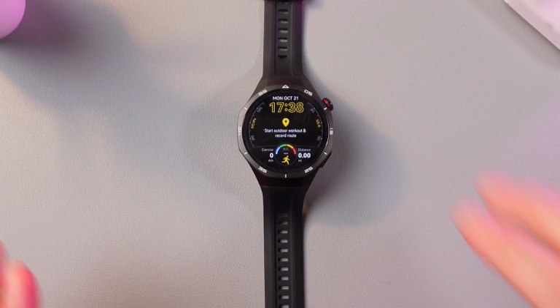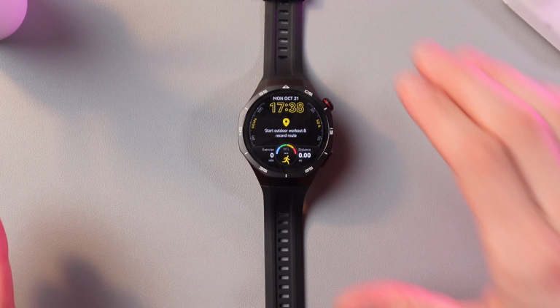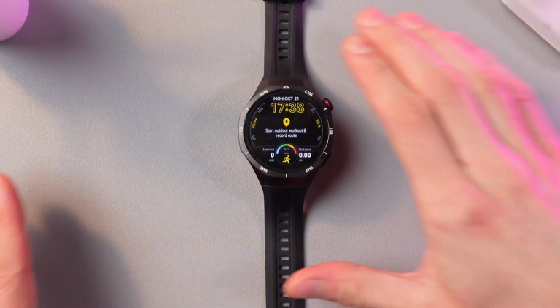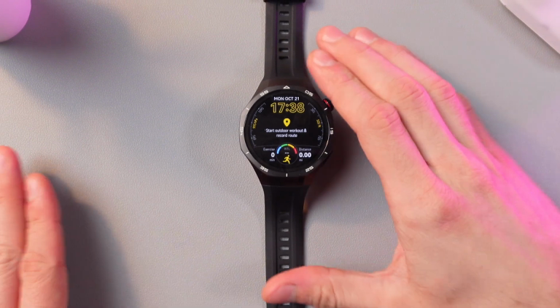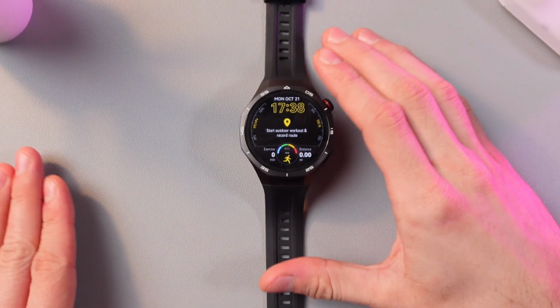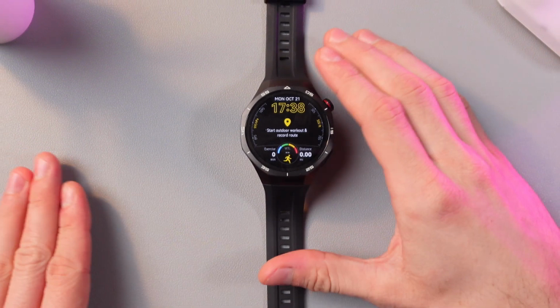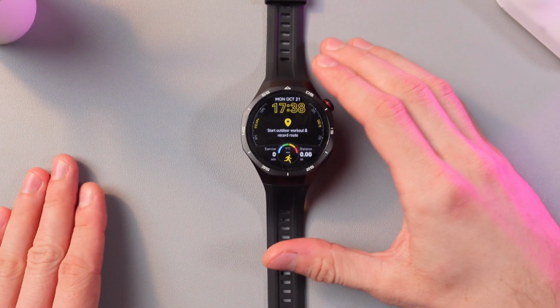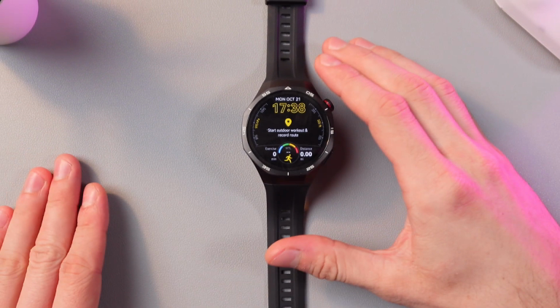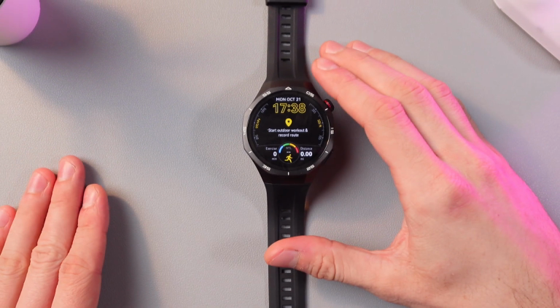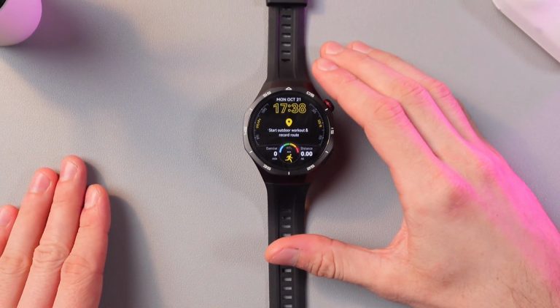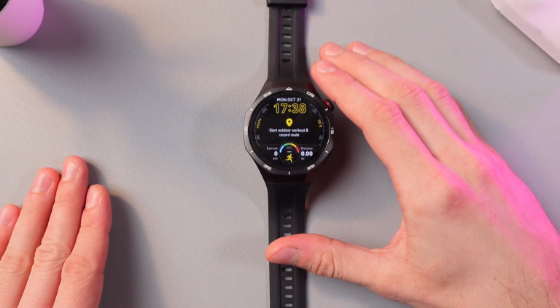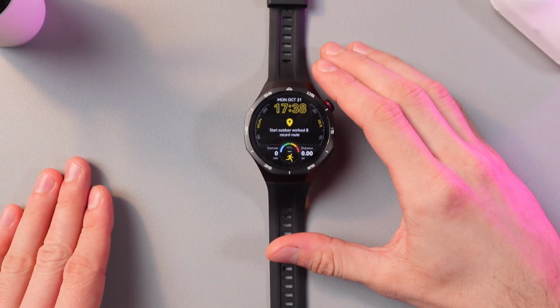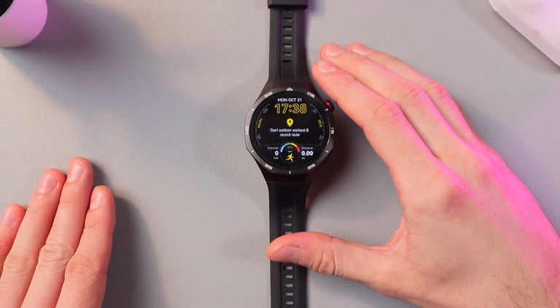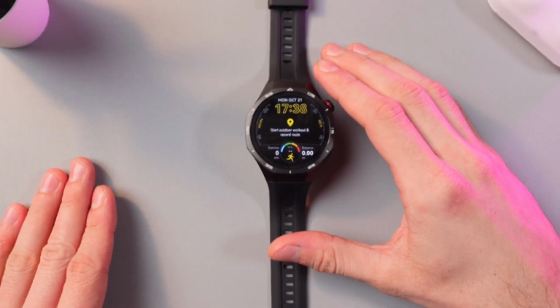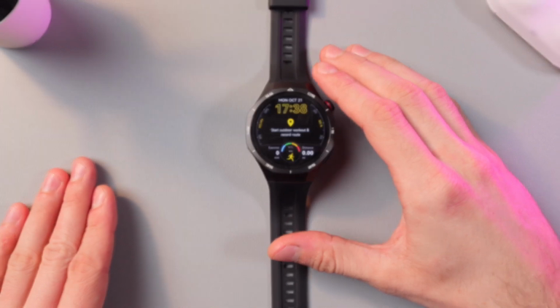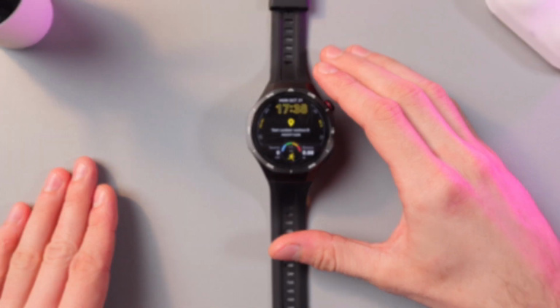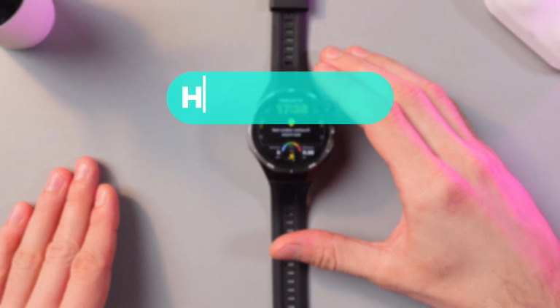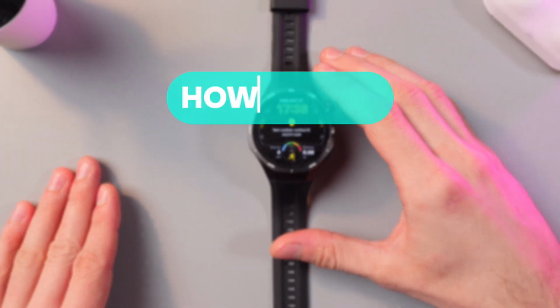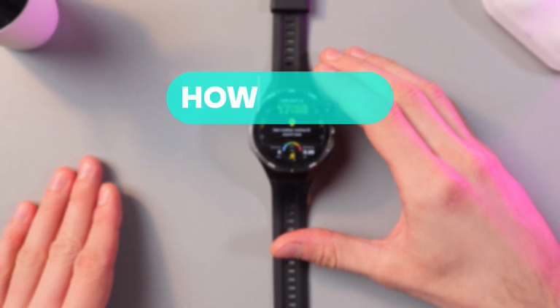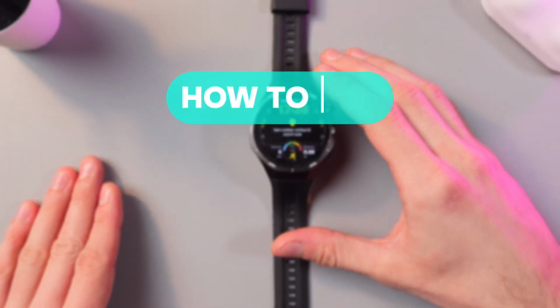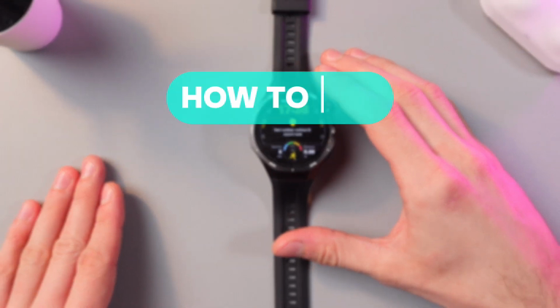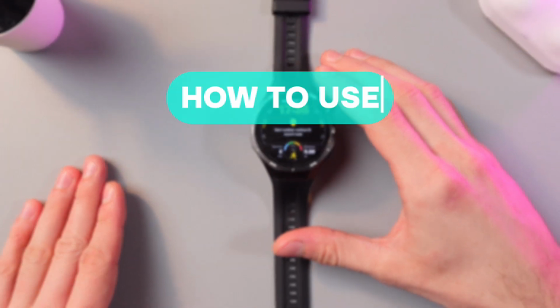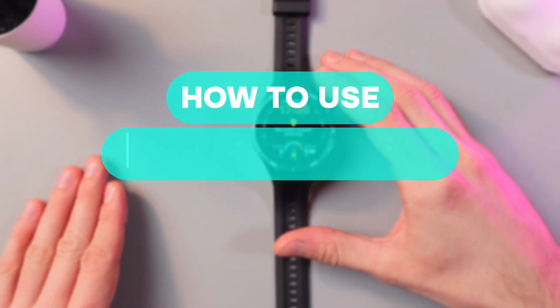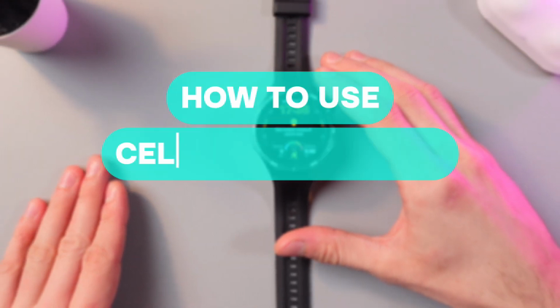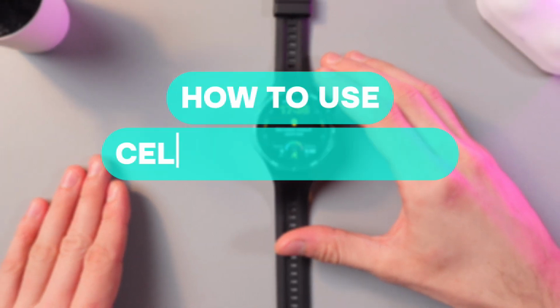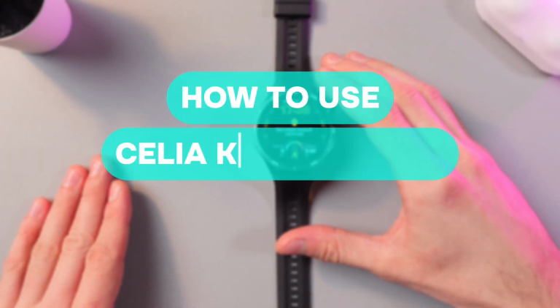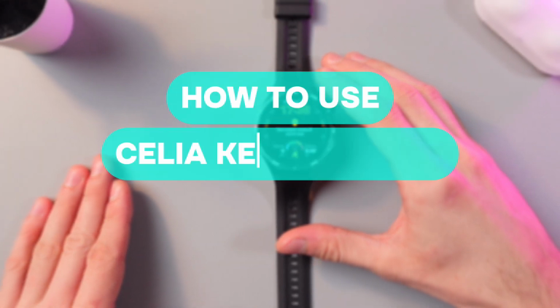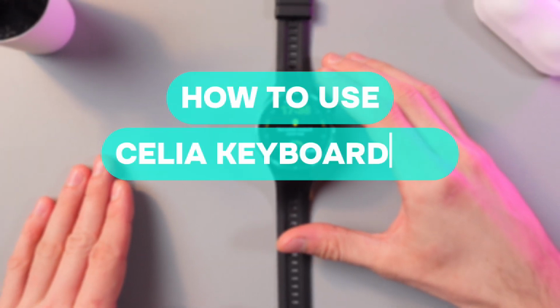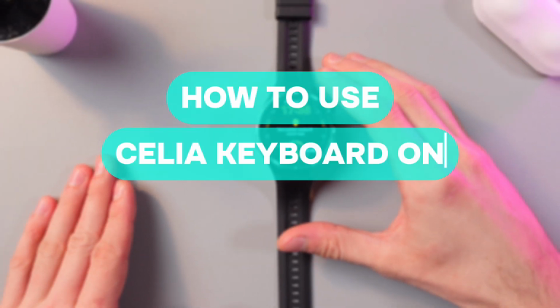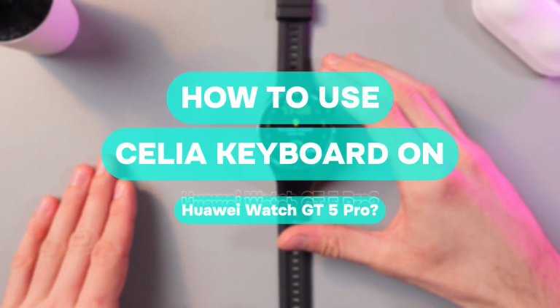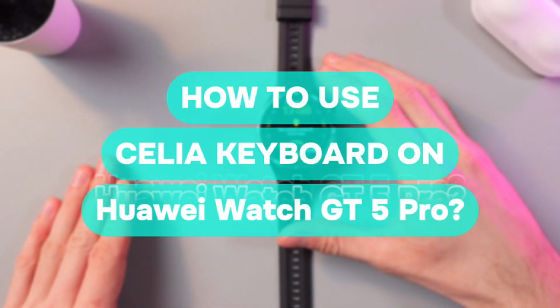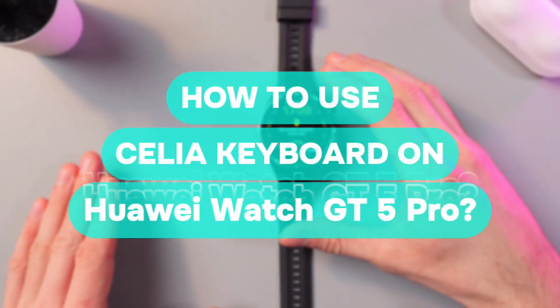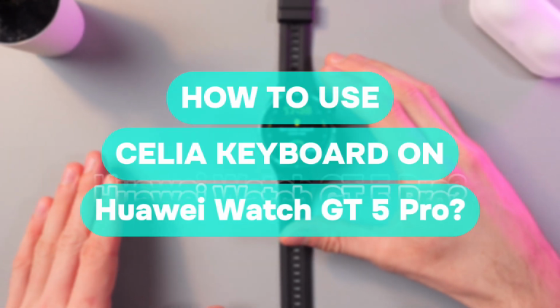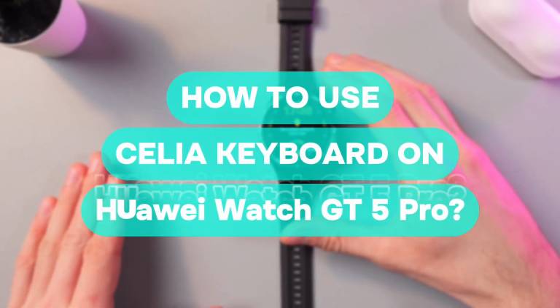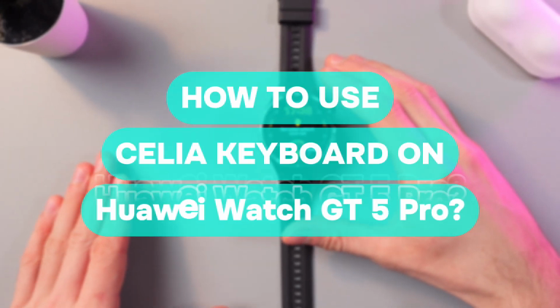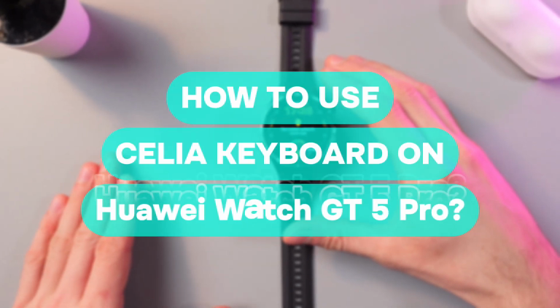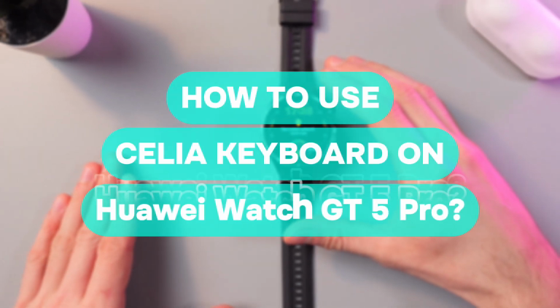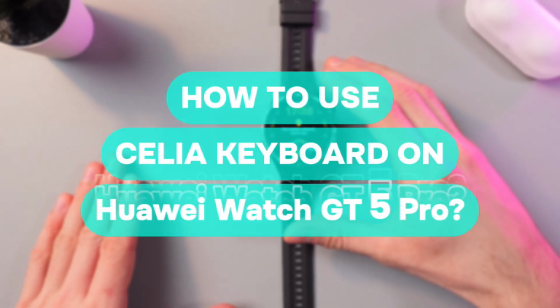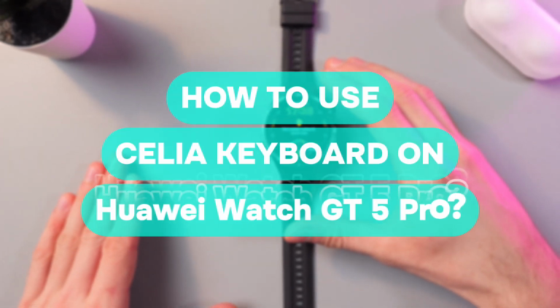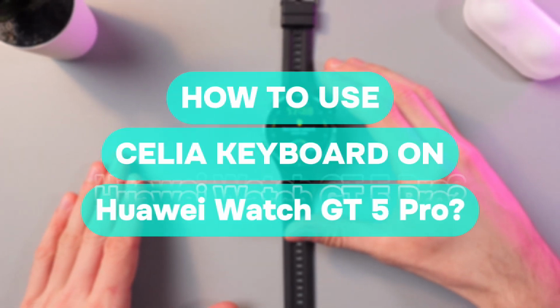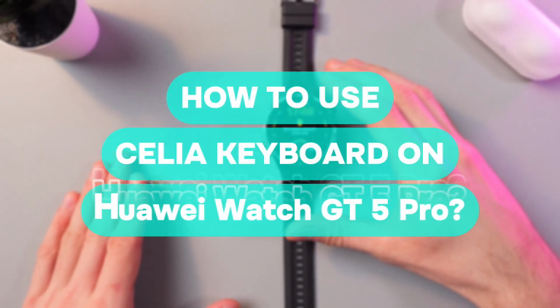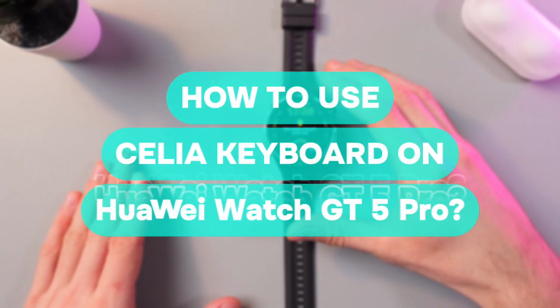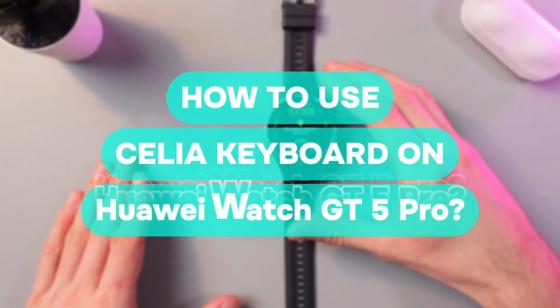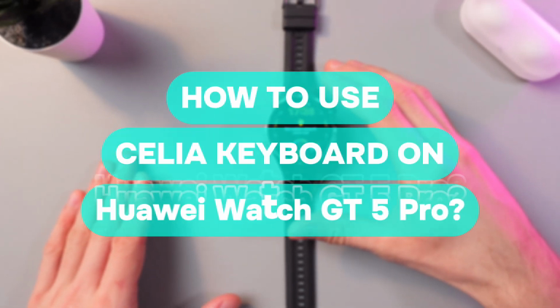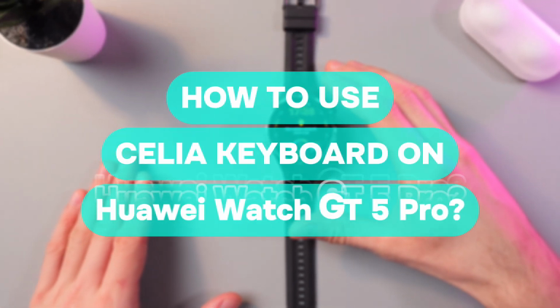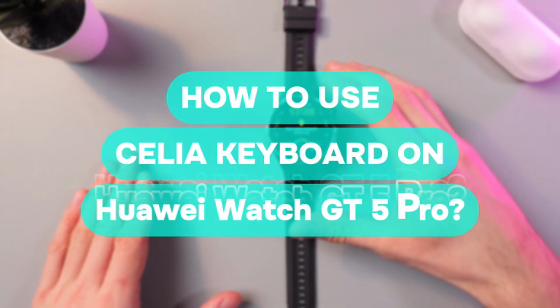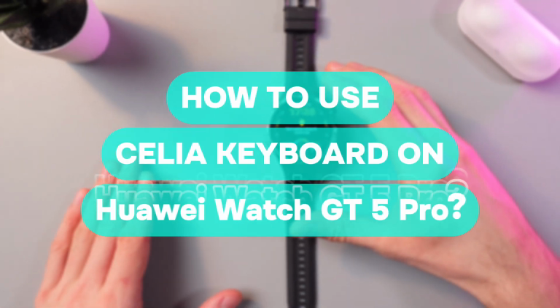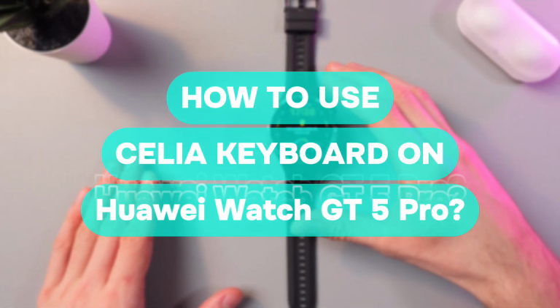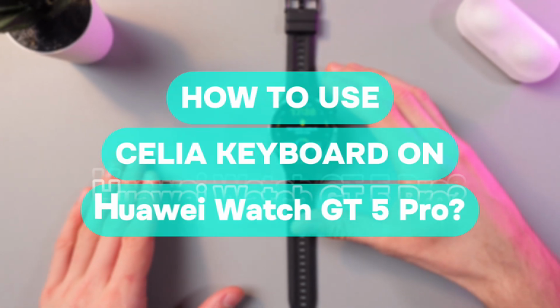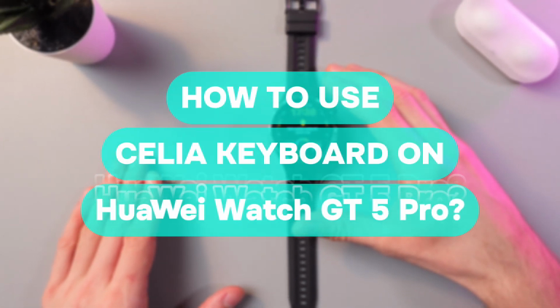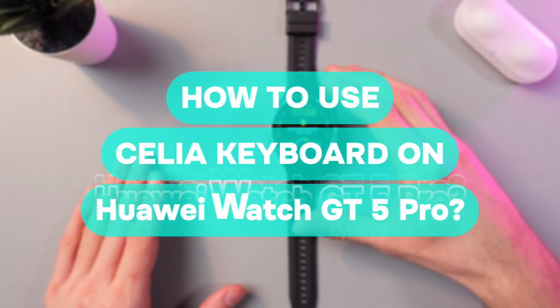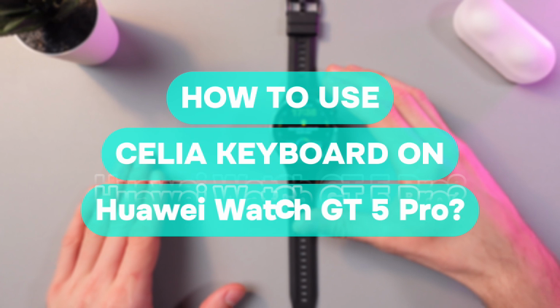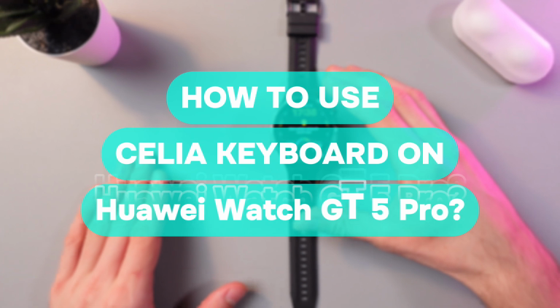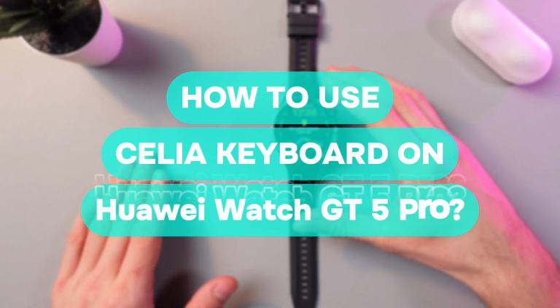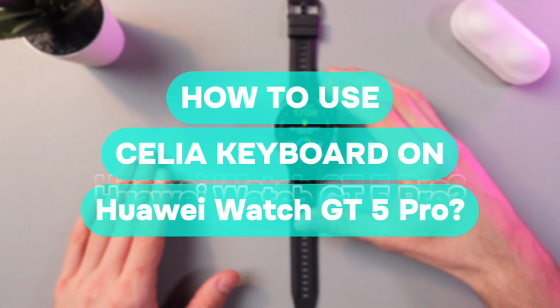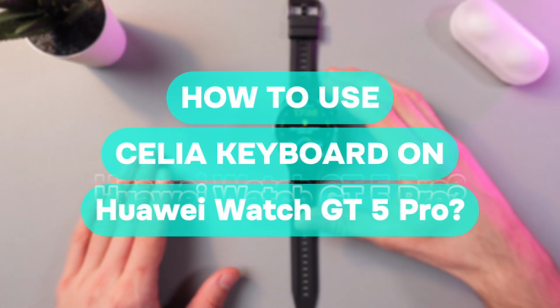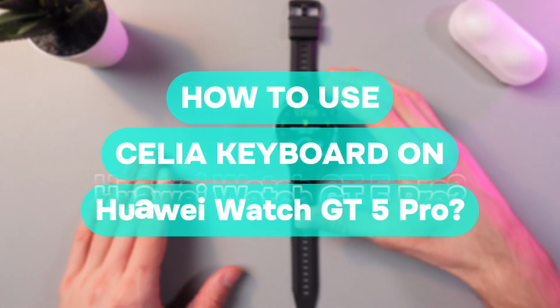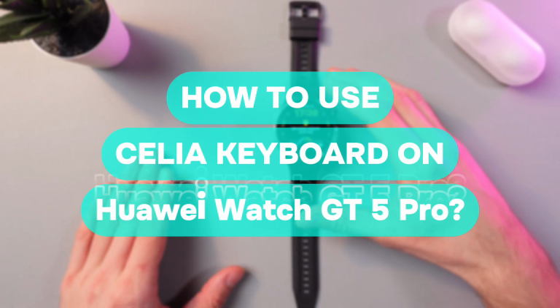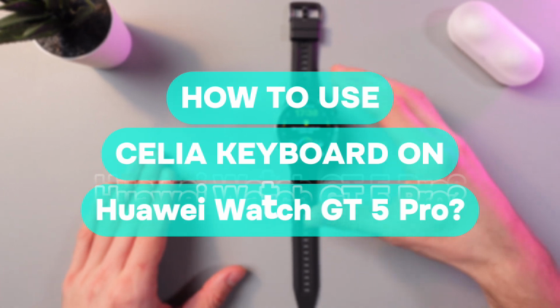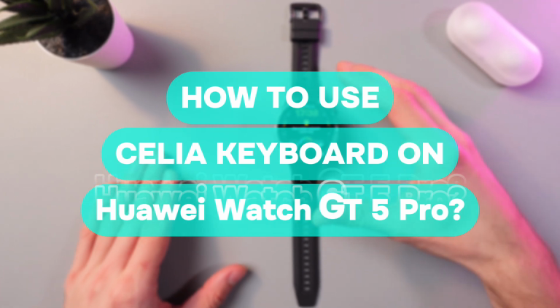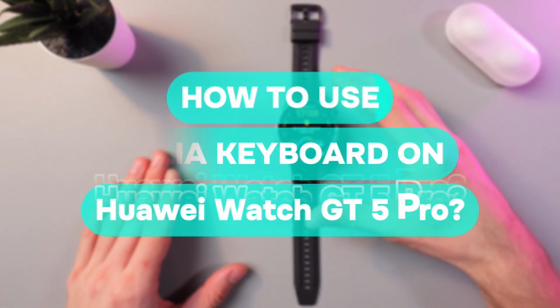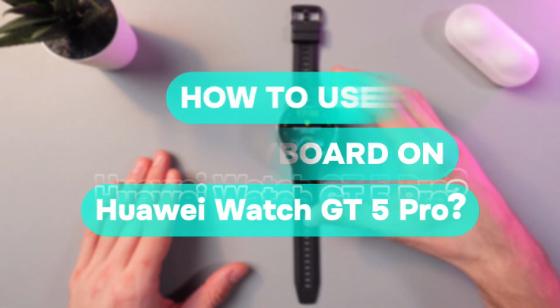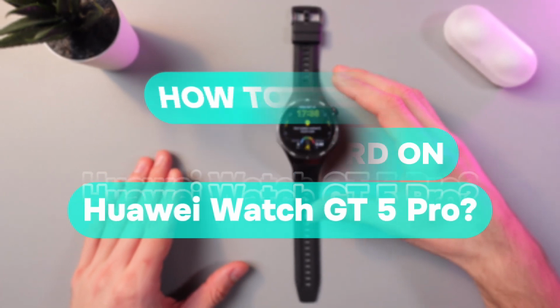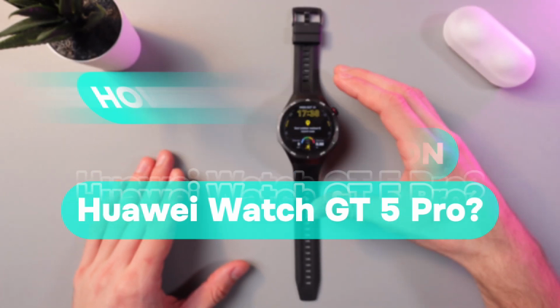Hello everyone, and today I'll show you how to use your Cilead keyboard on your Huawei Watch G5 Pro.